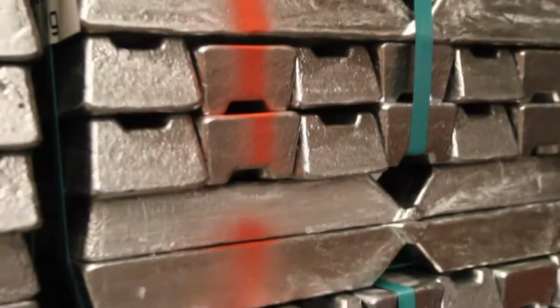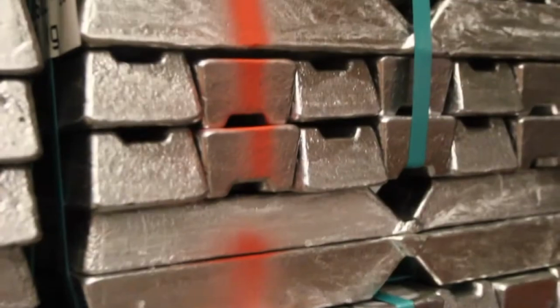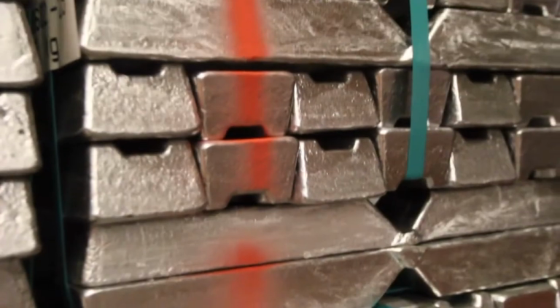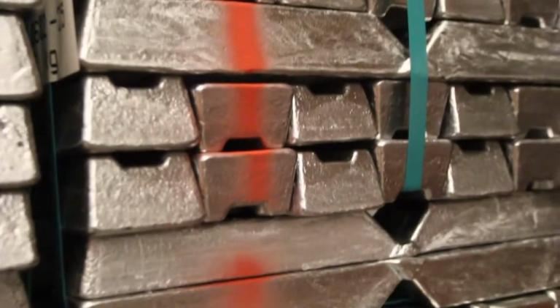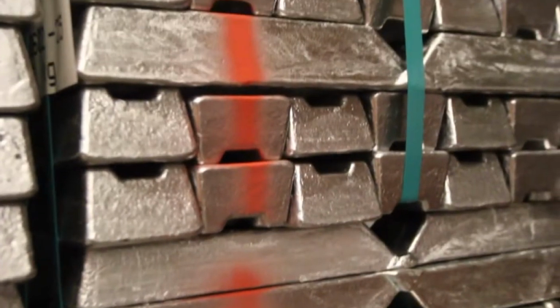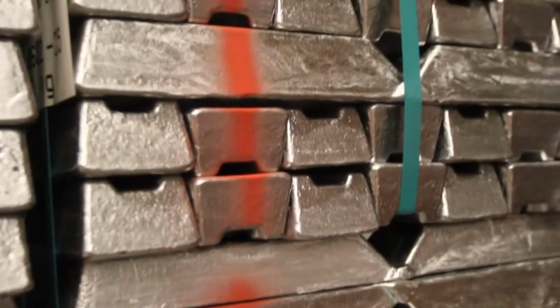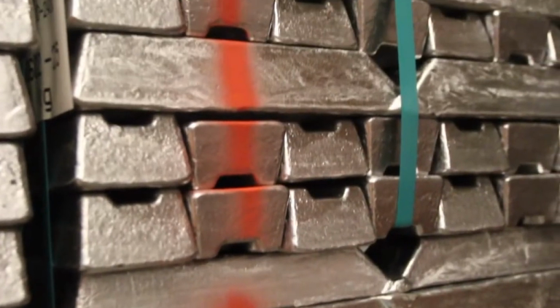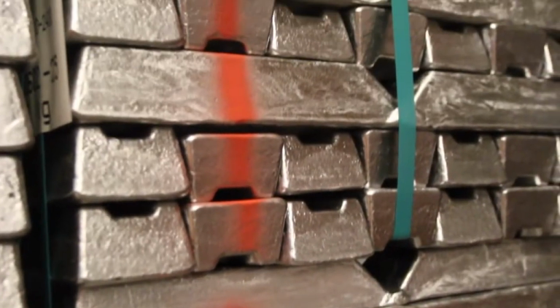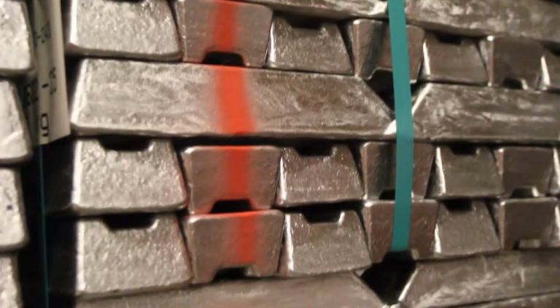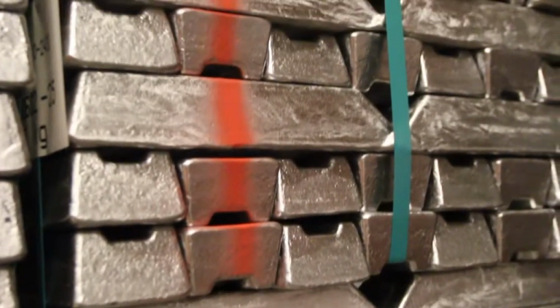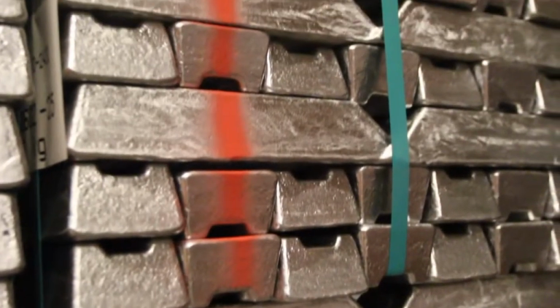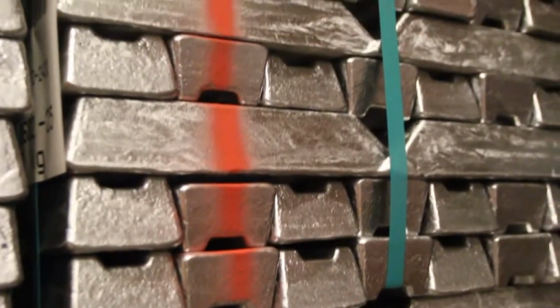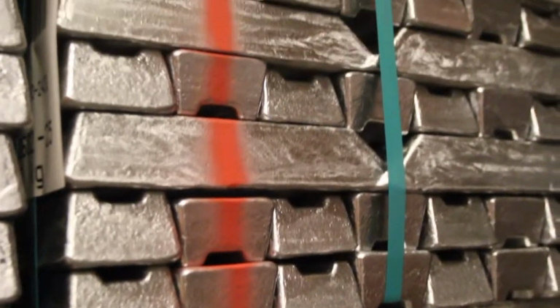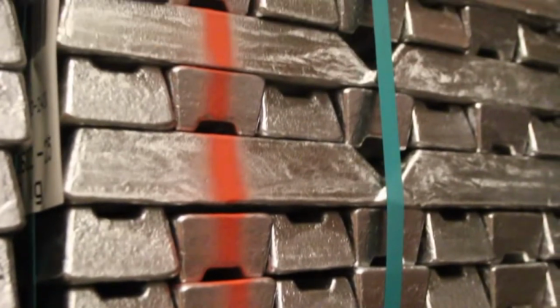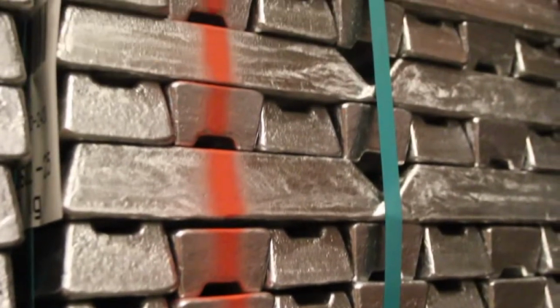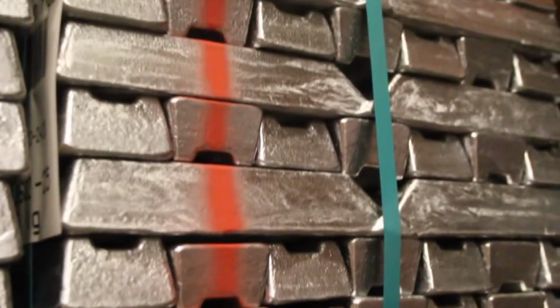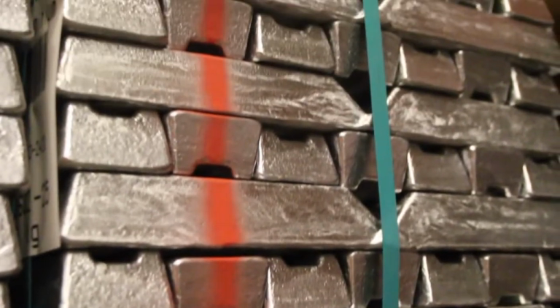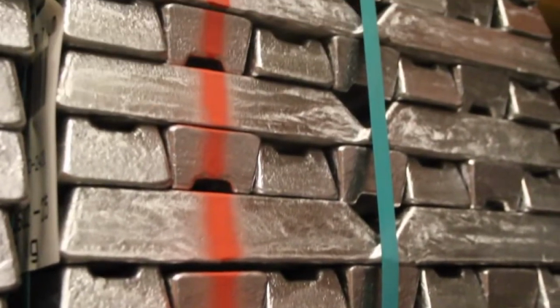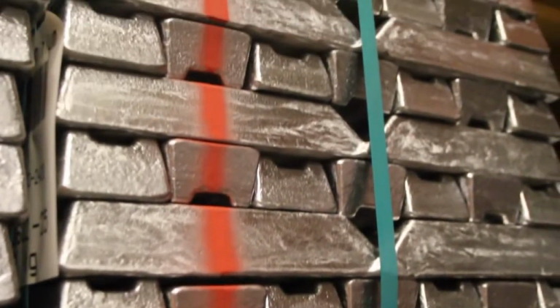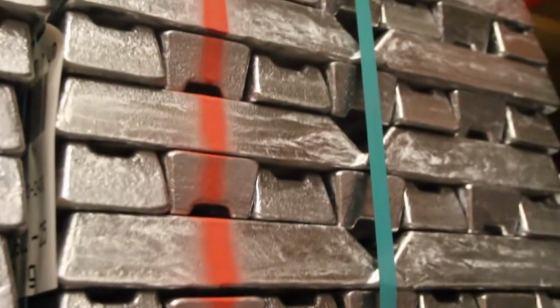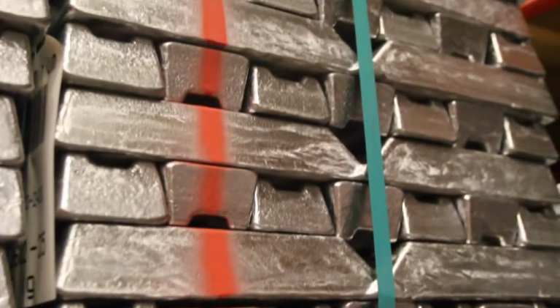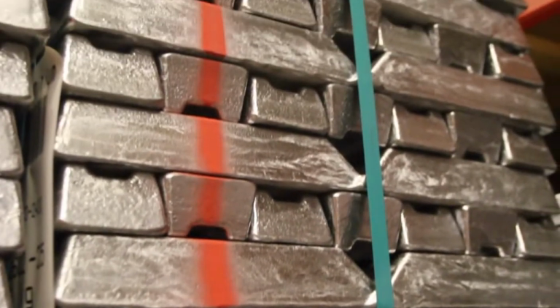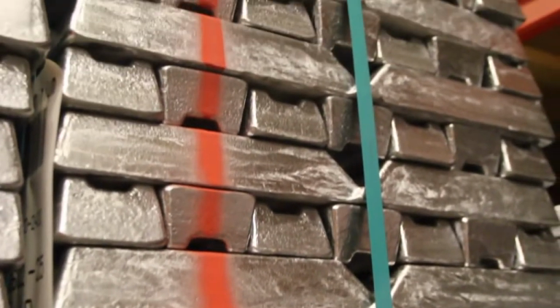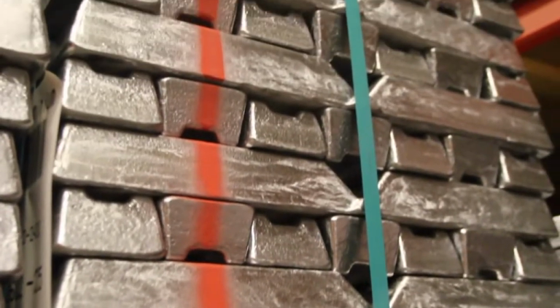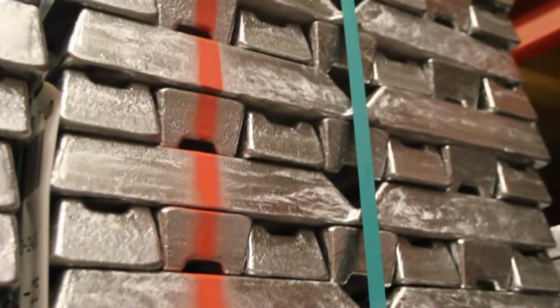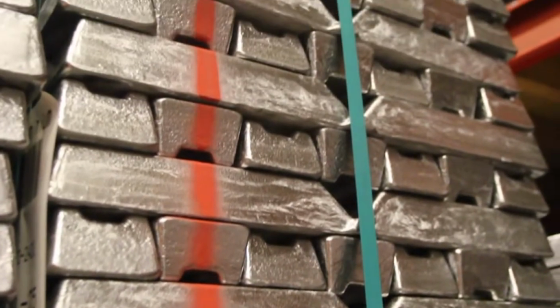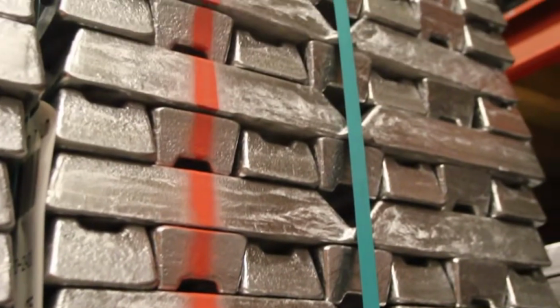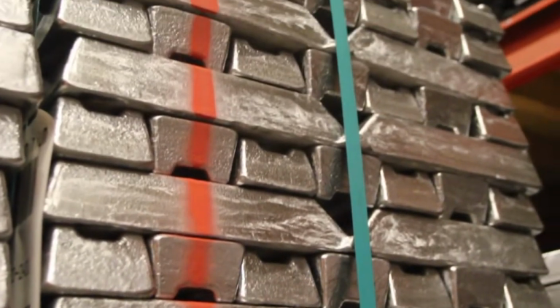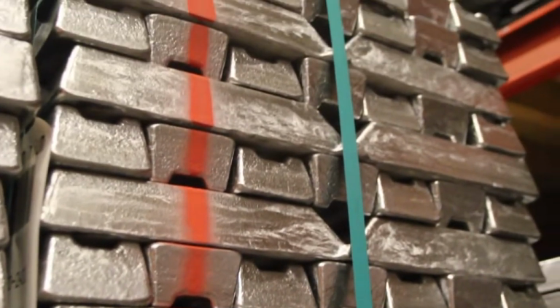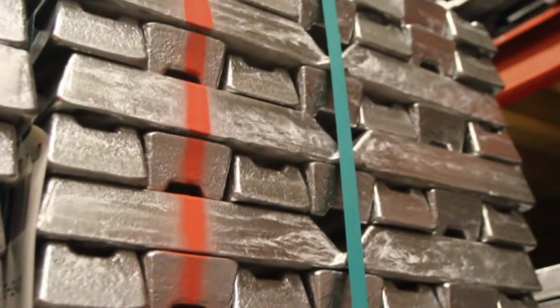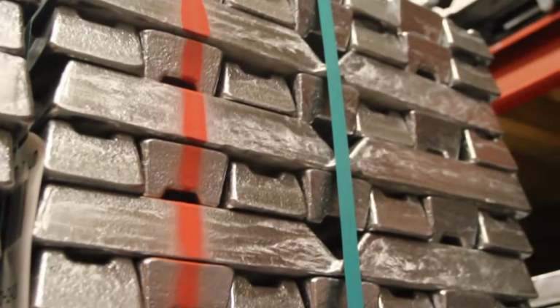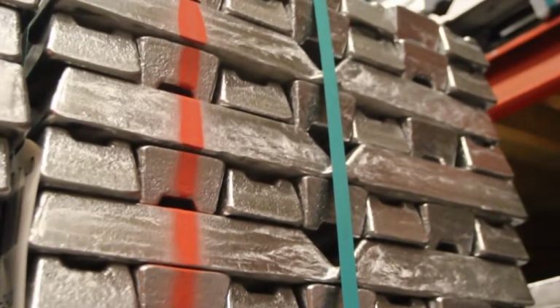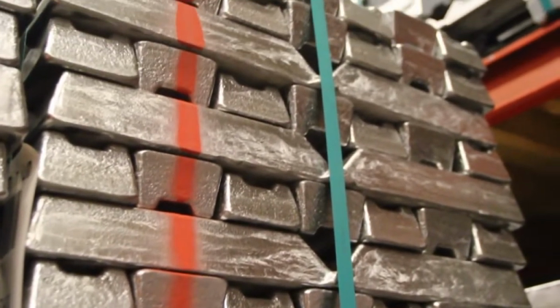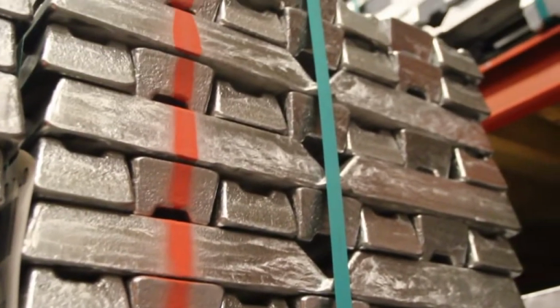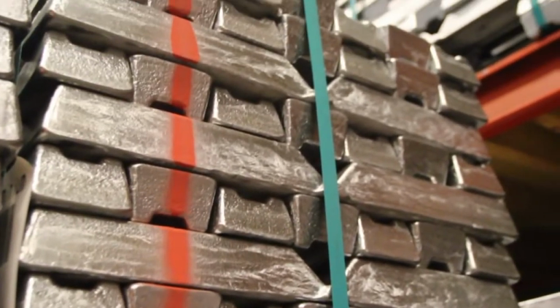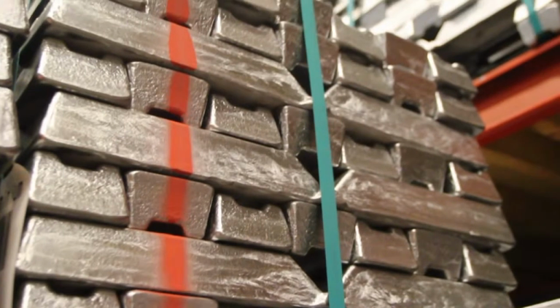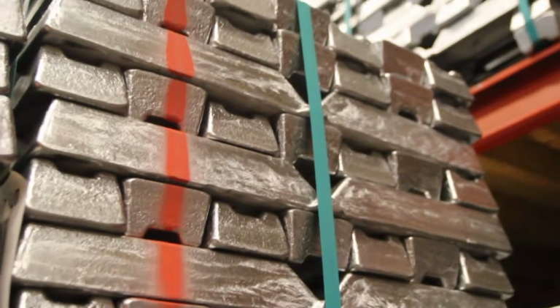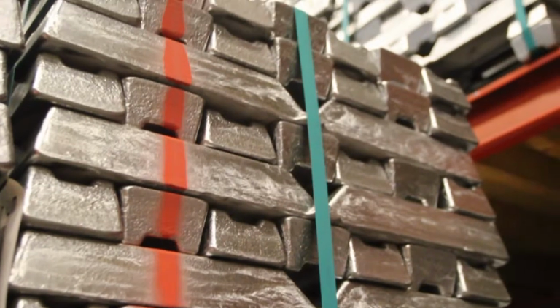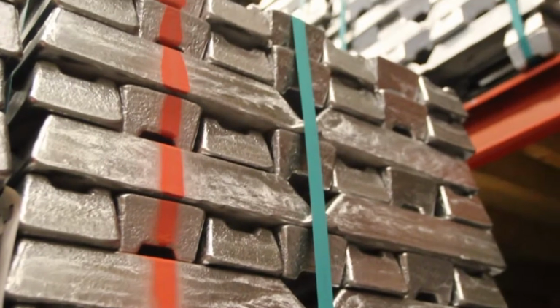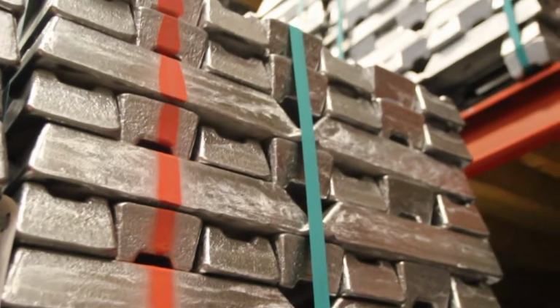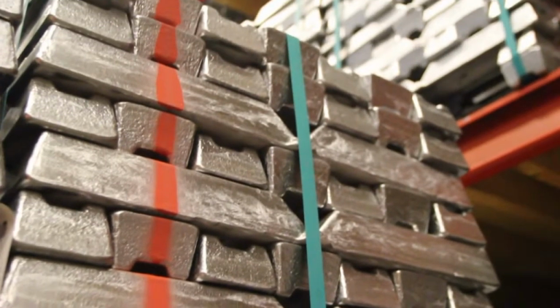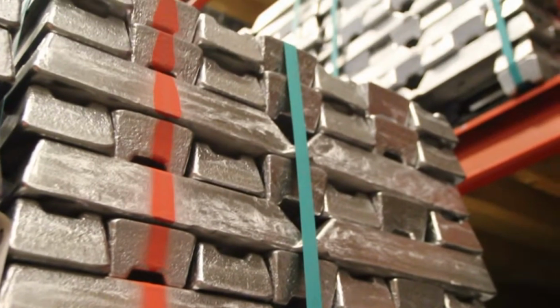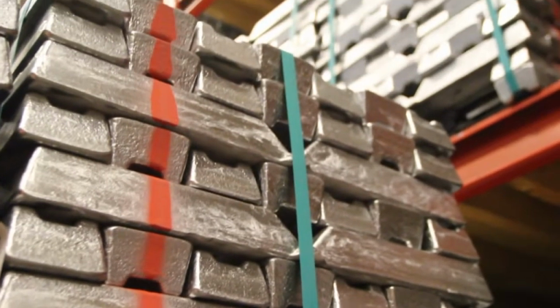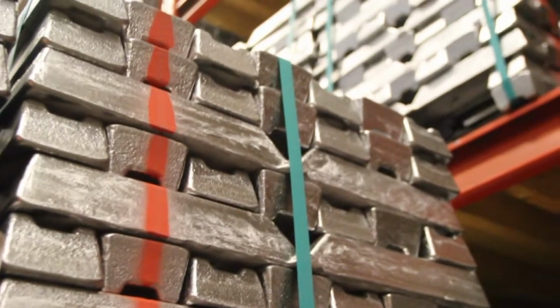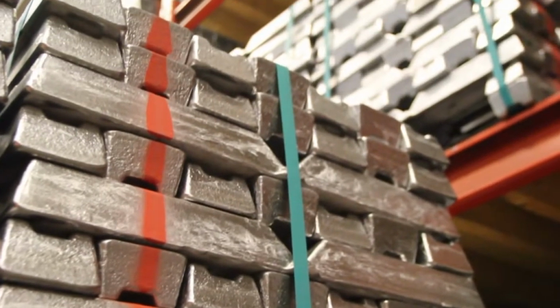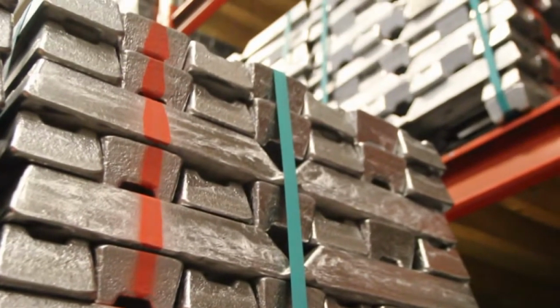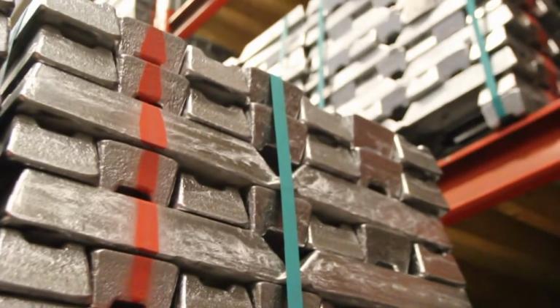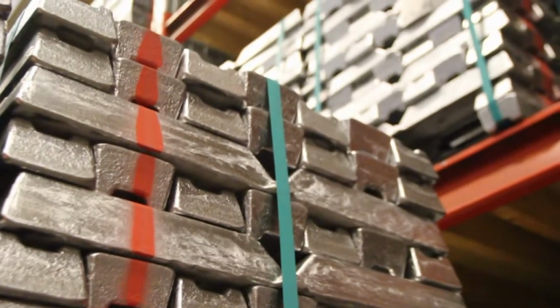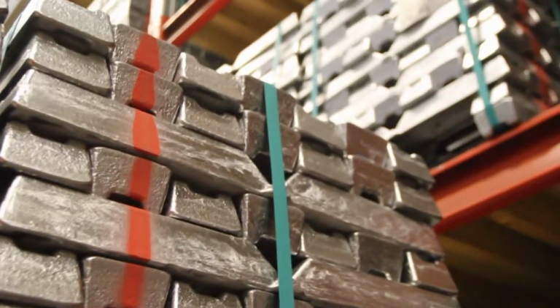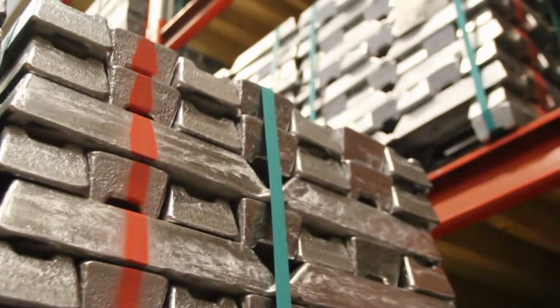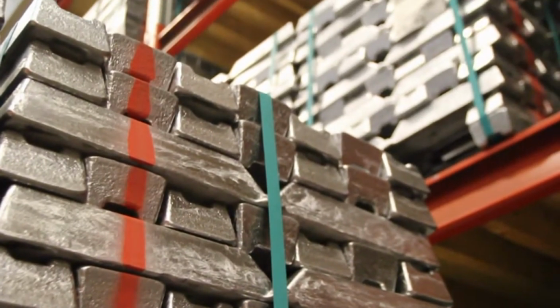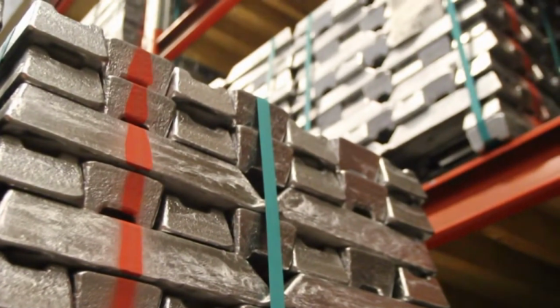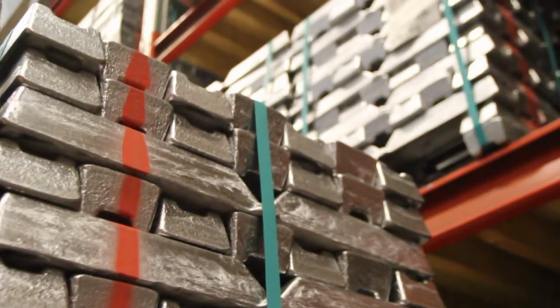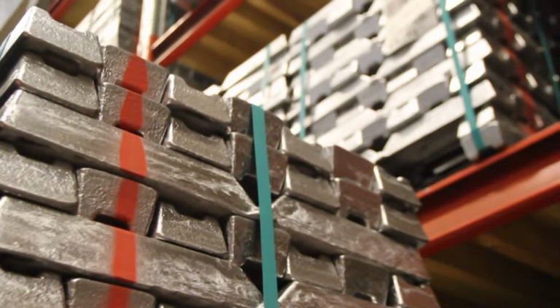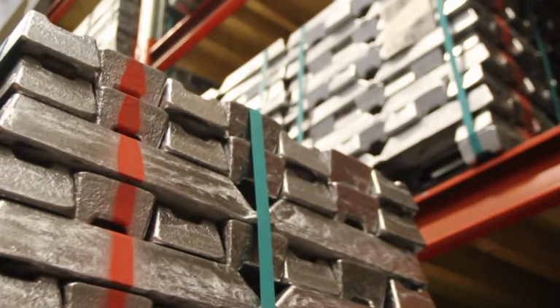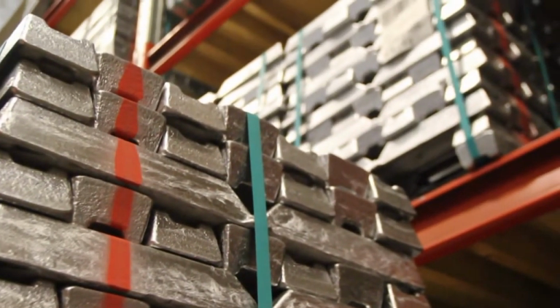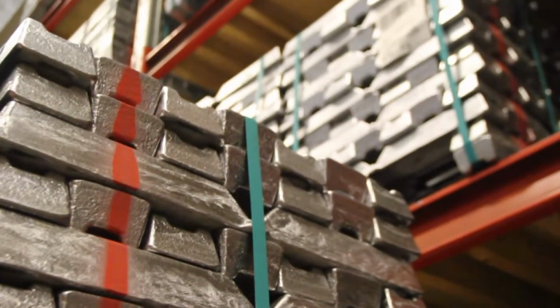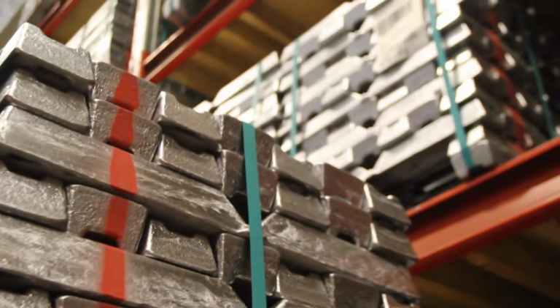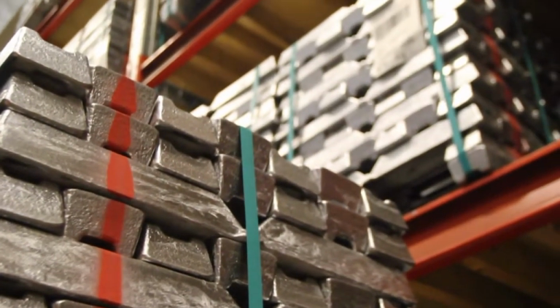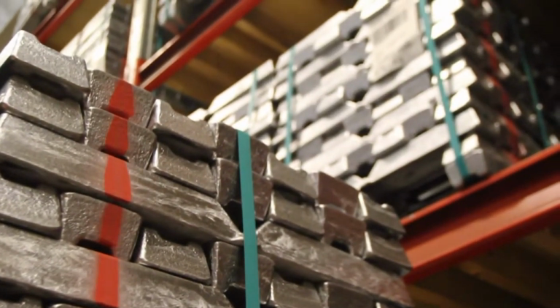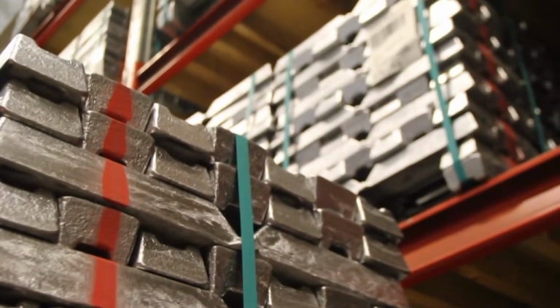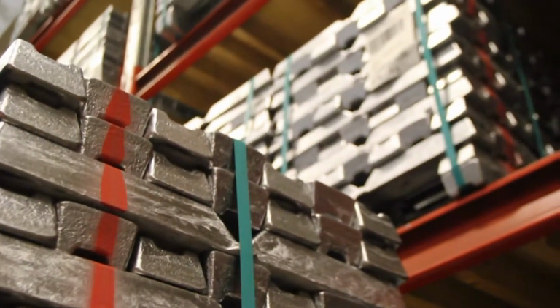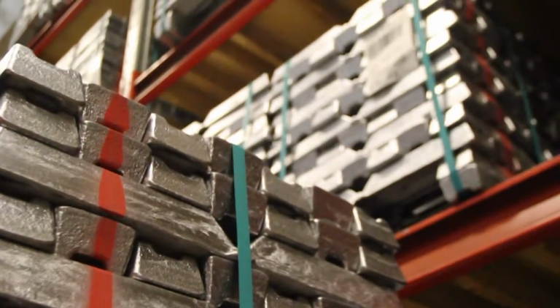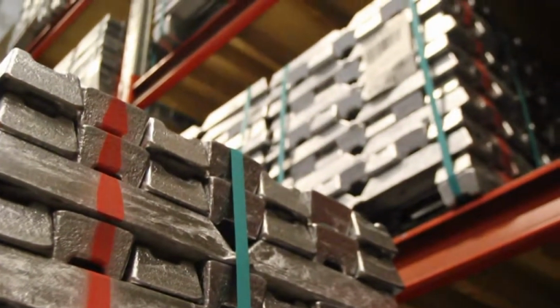Aluminium. Strong, light, easy to shape, doesn't rust, beautiful and environmentally sound.